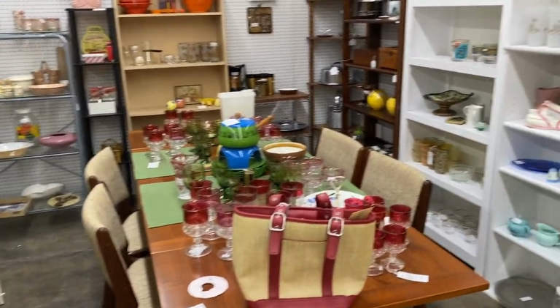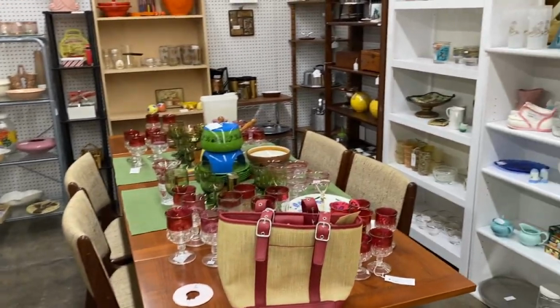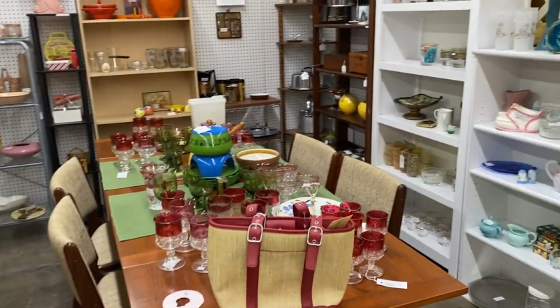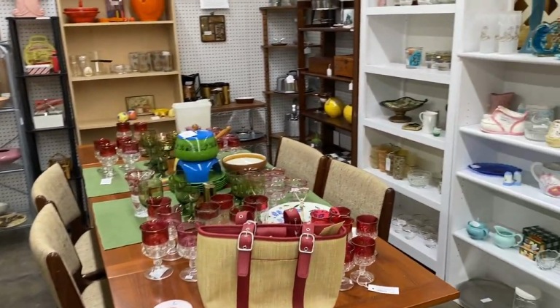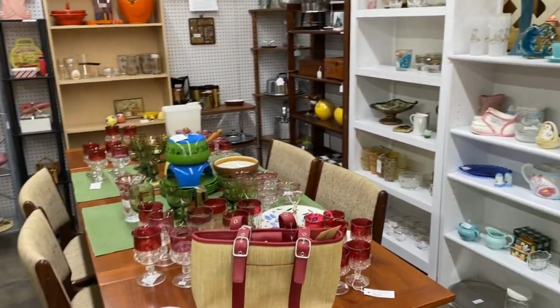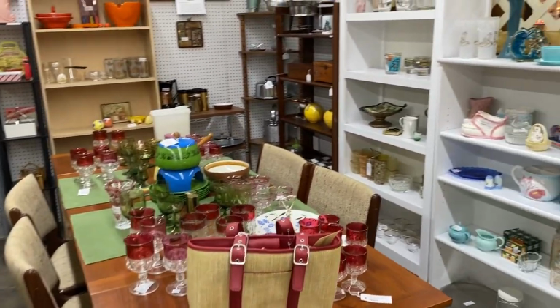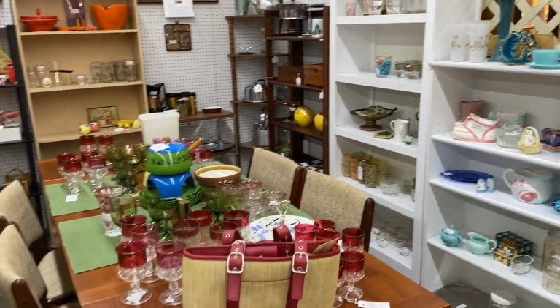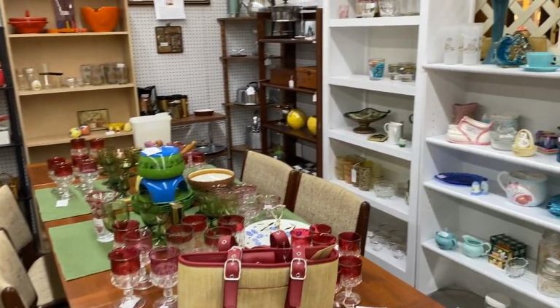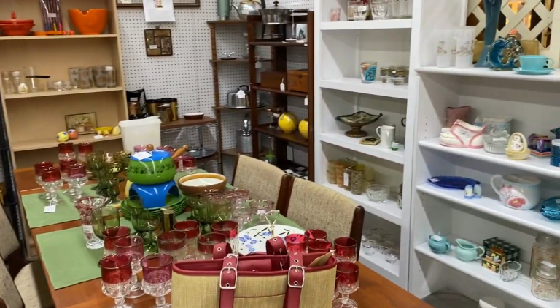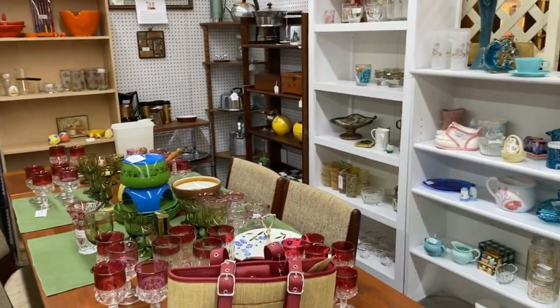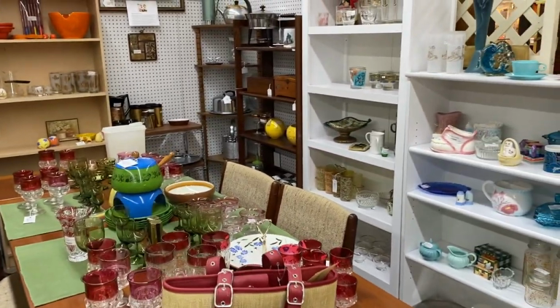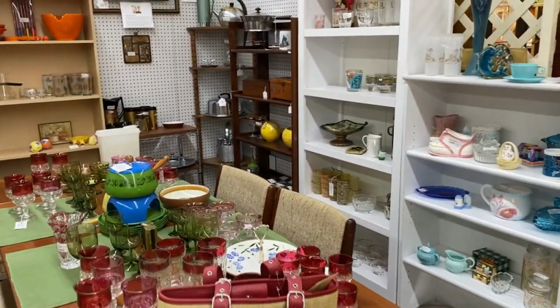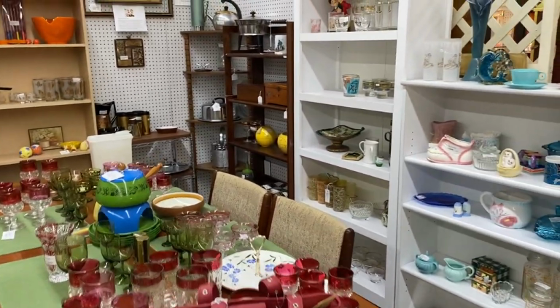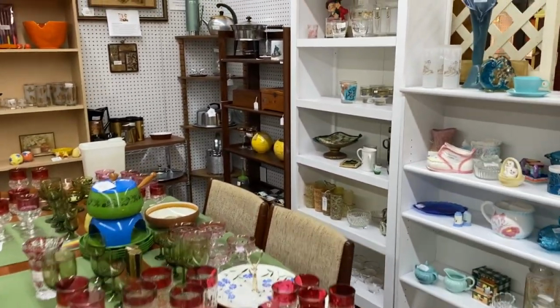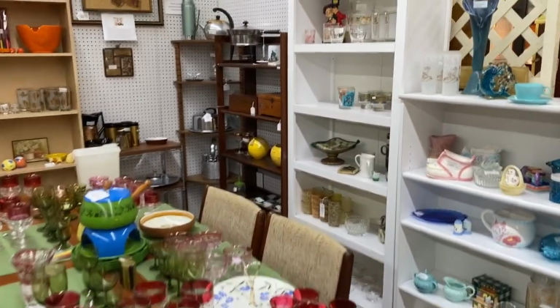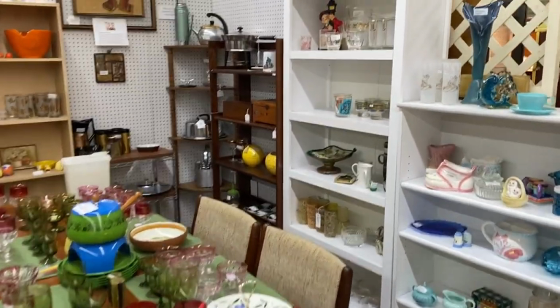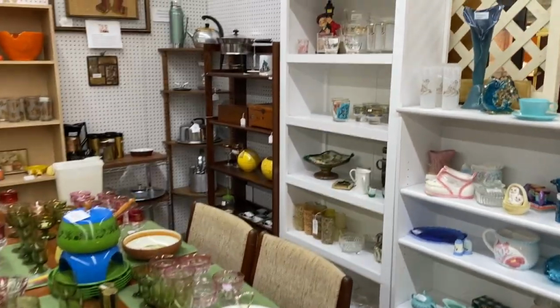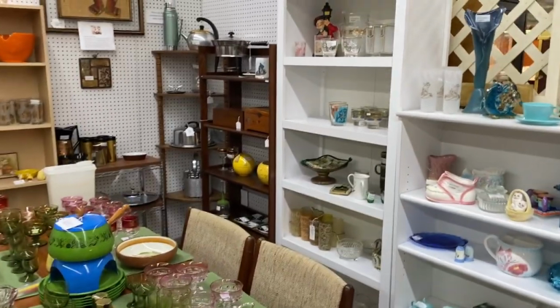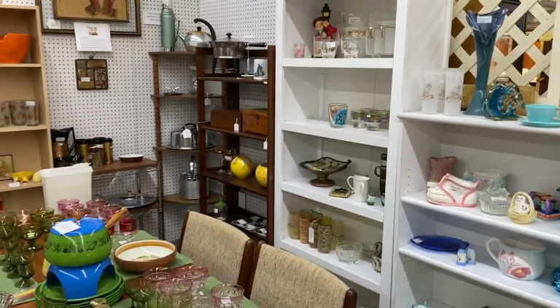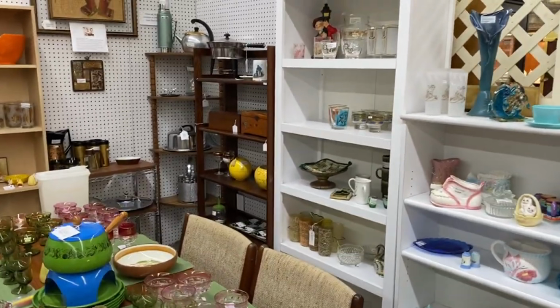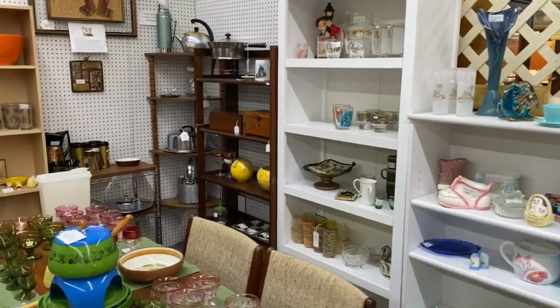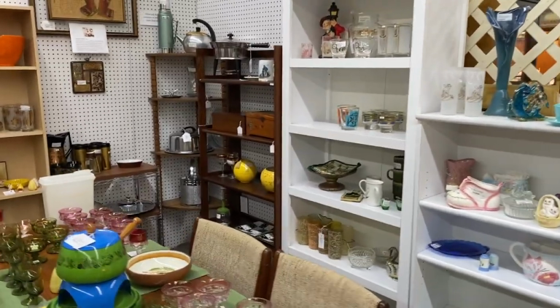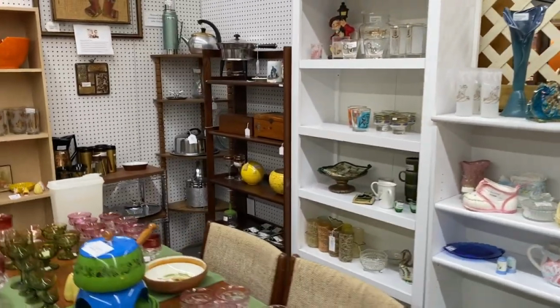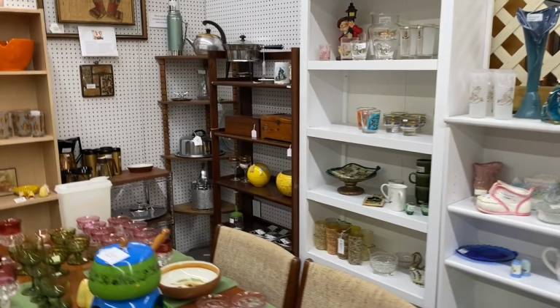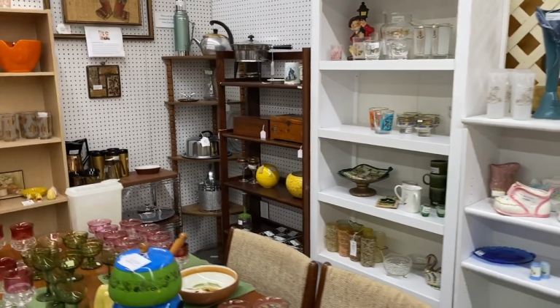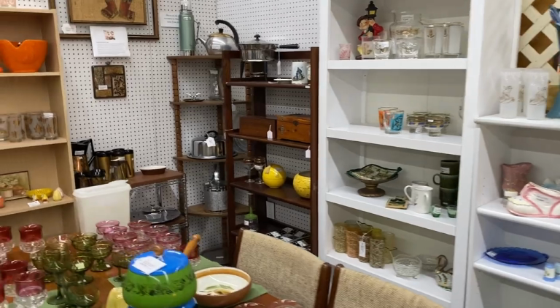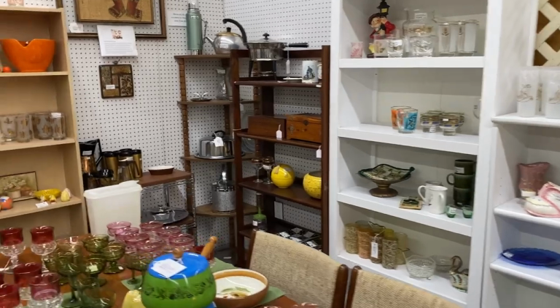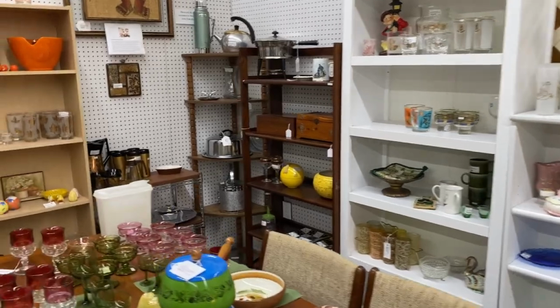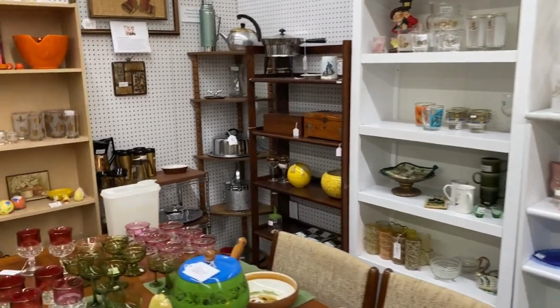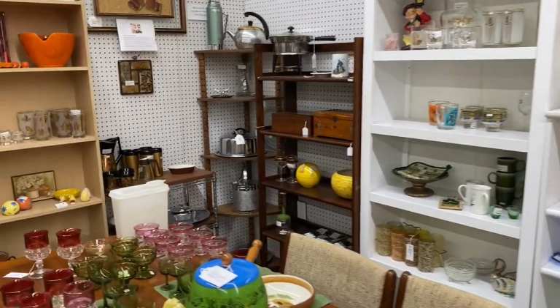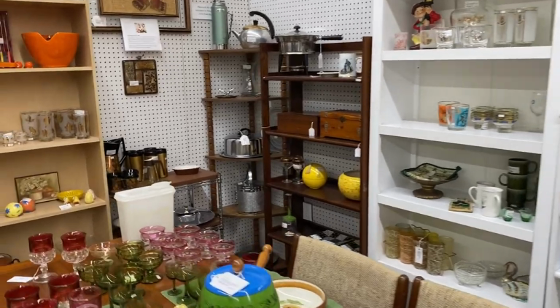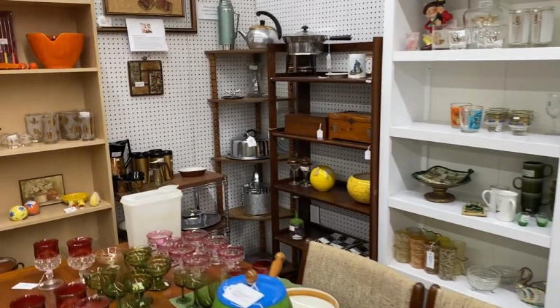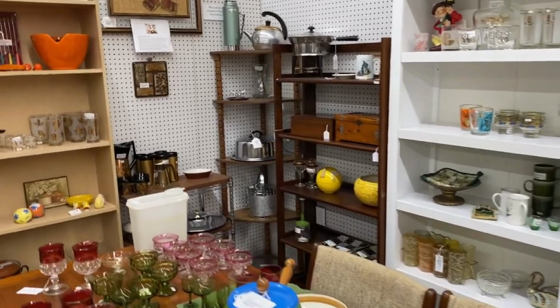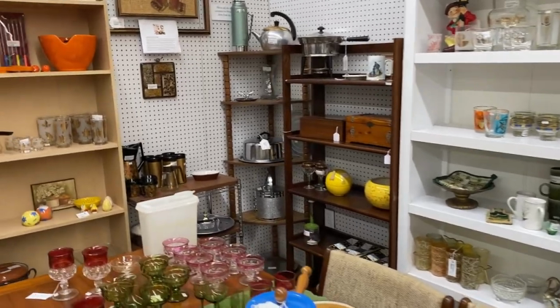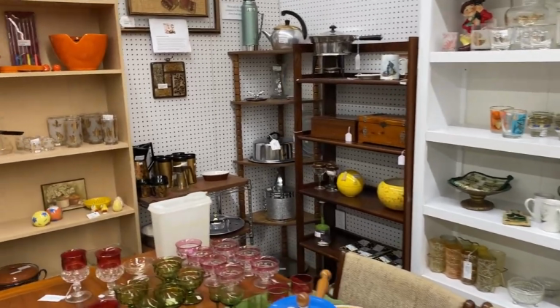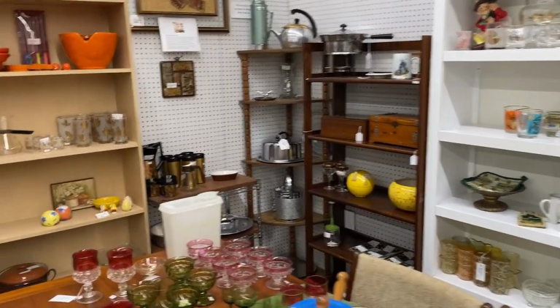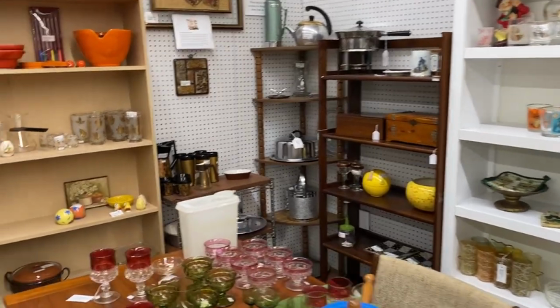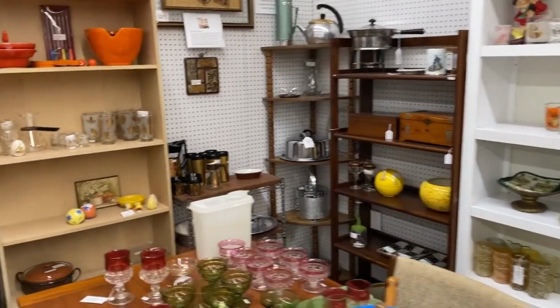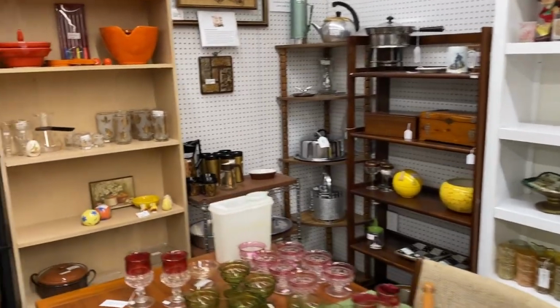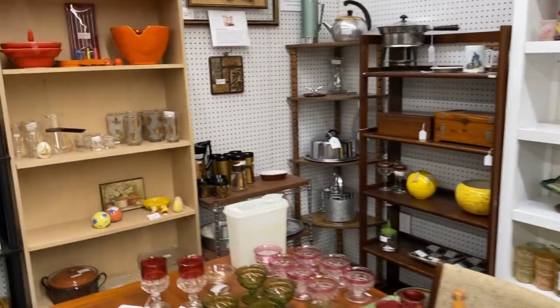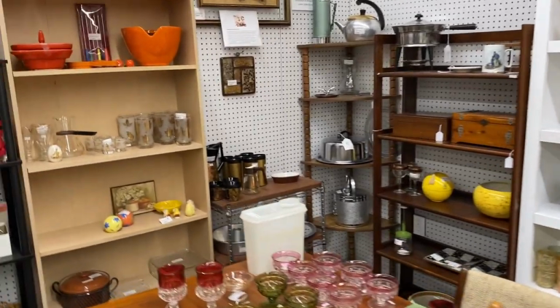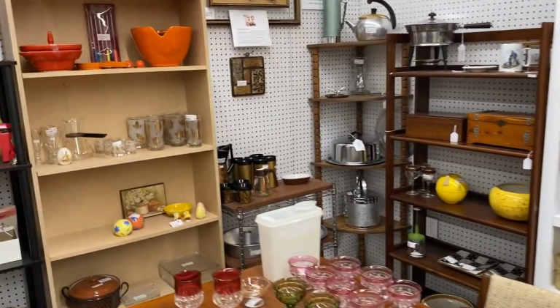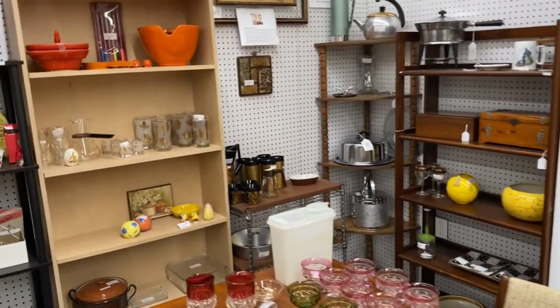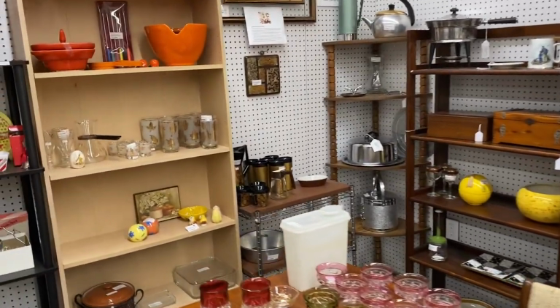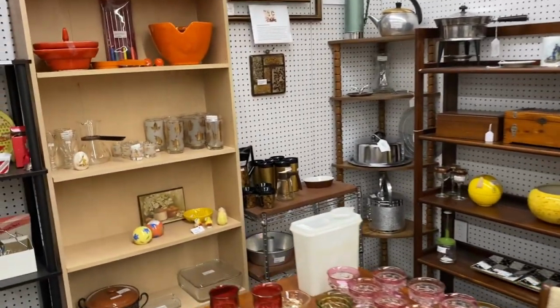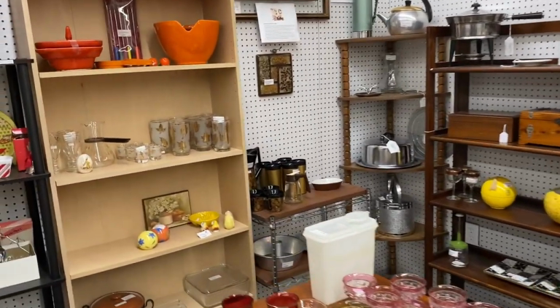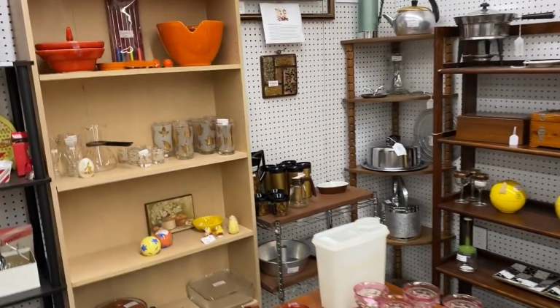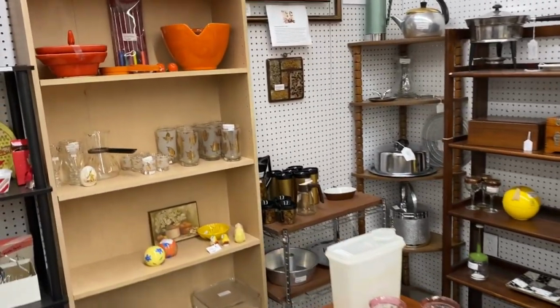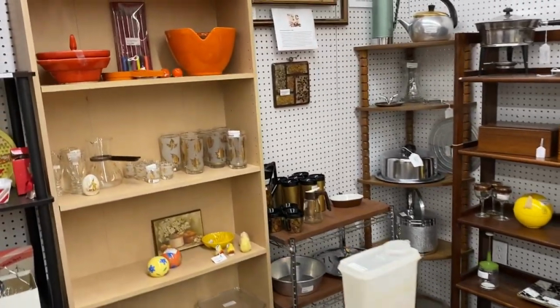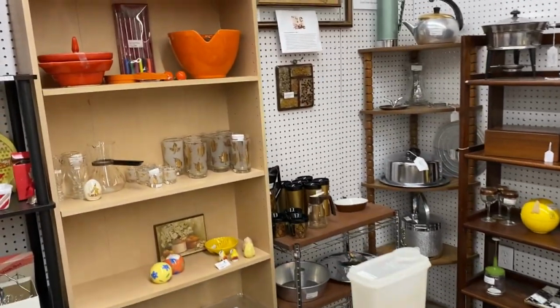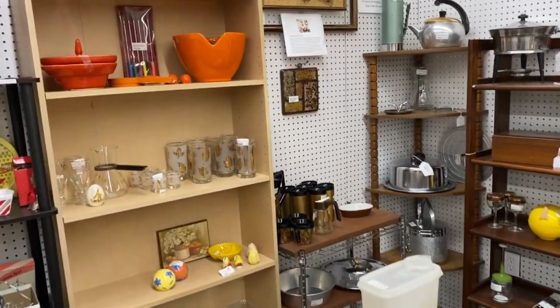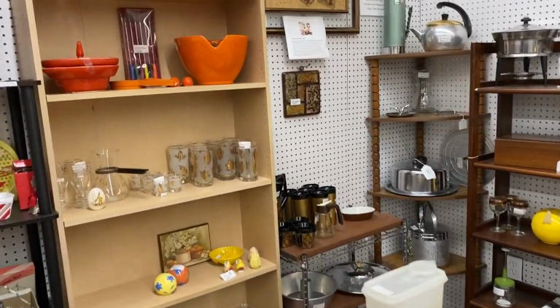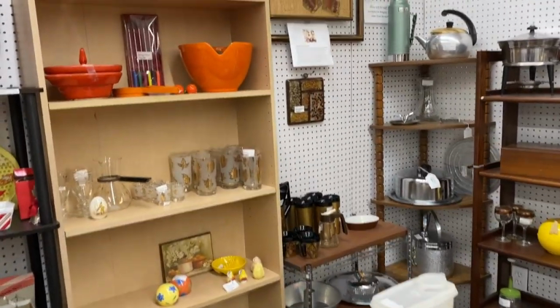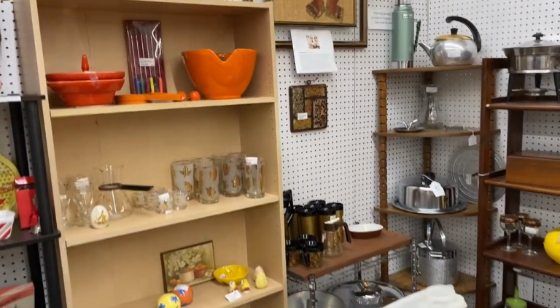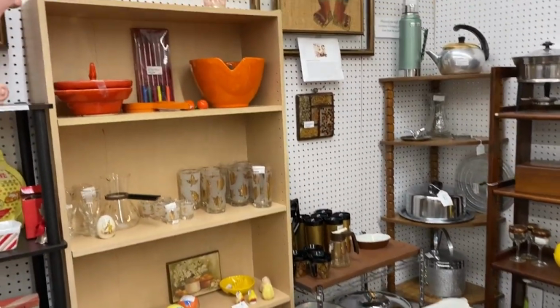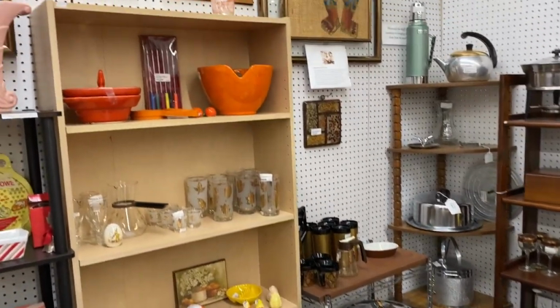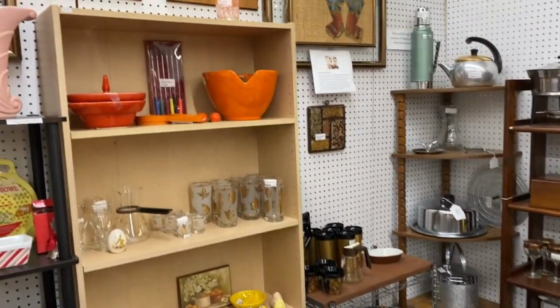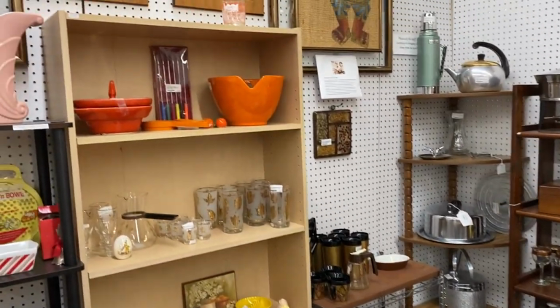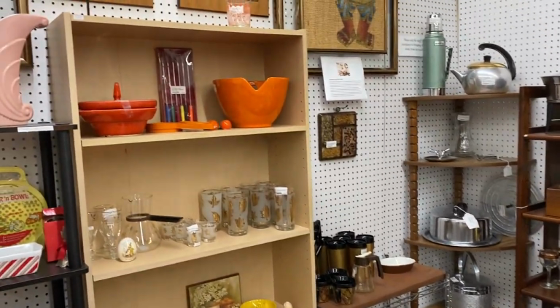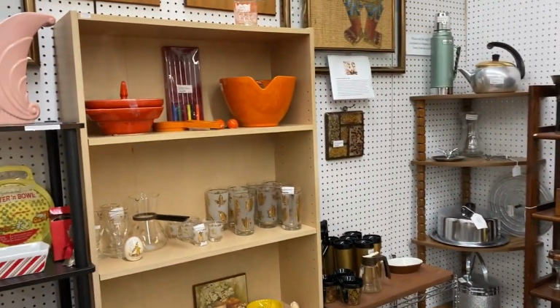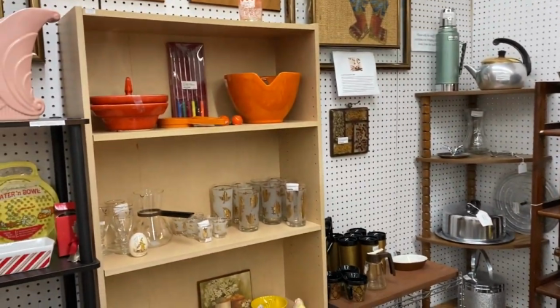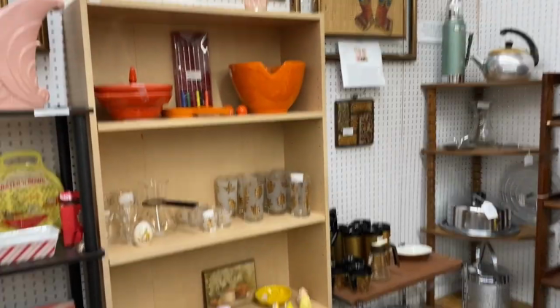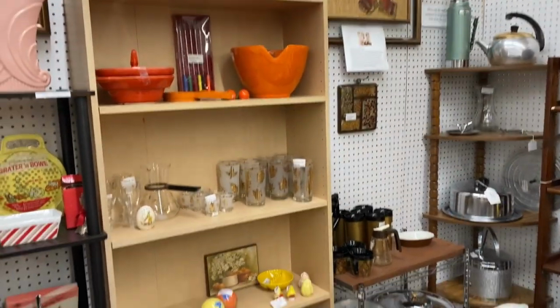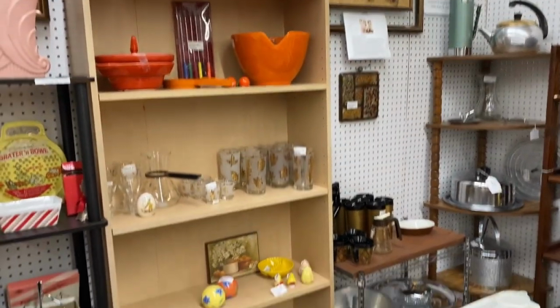Of course I had to show you this booth because of all the mid-mod vibes. I loved that kitchen table. I loved the pottery.